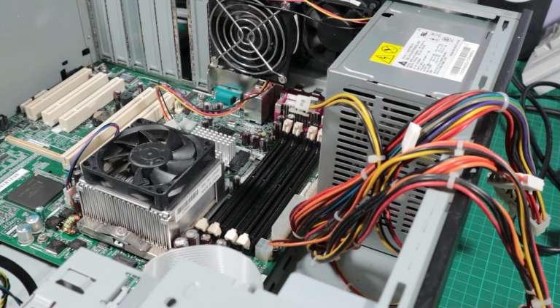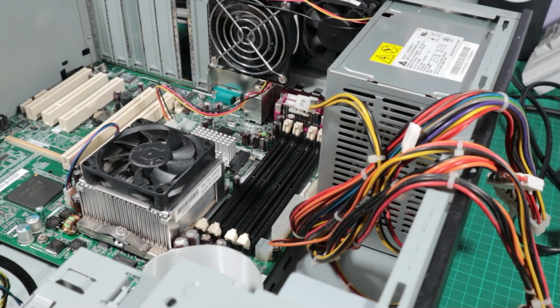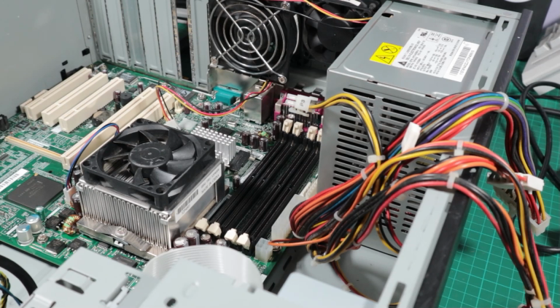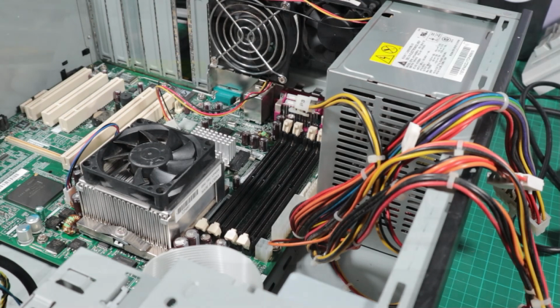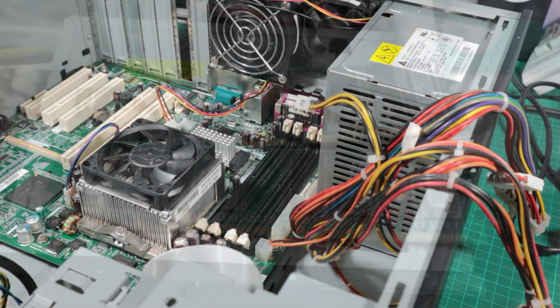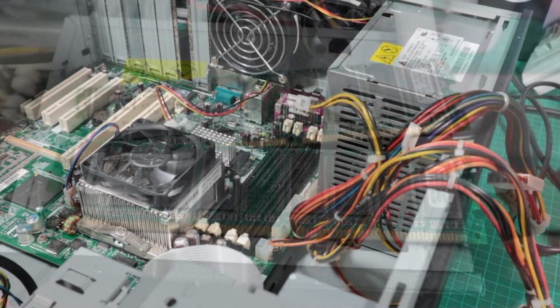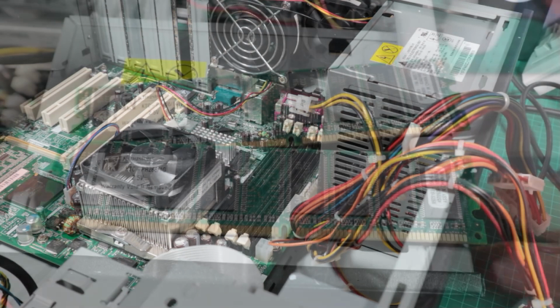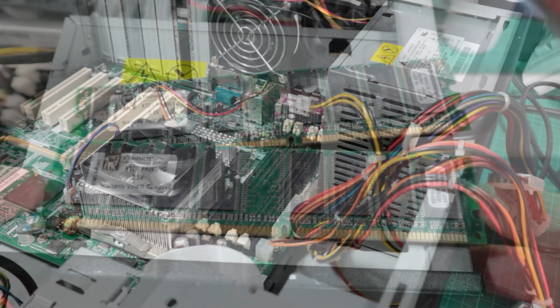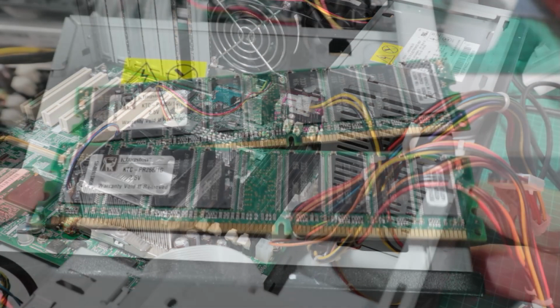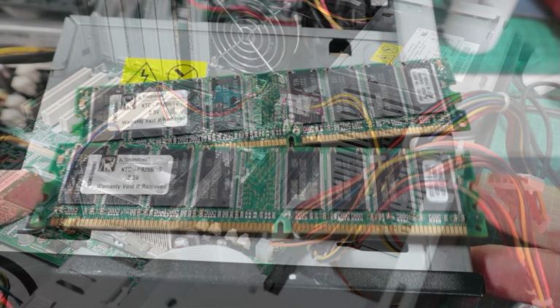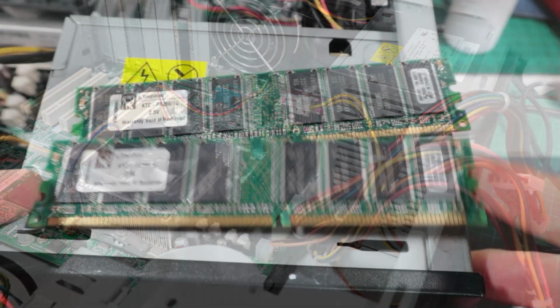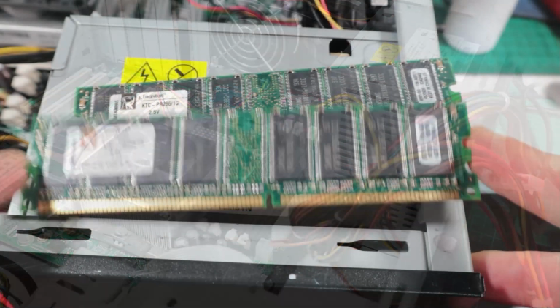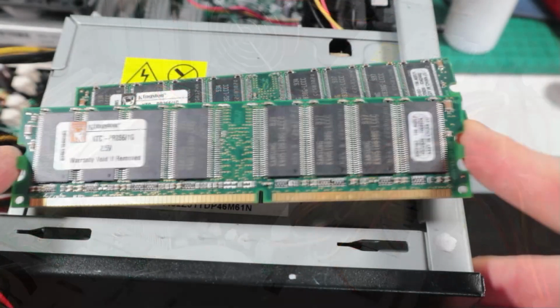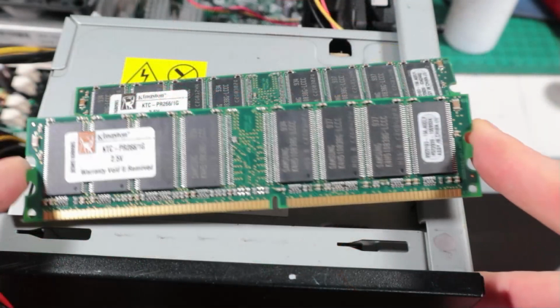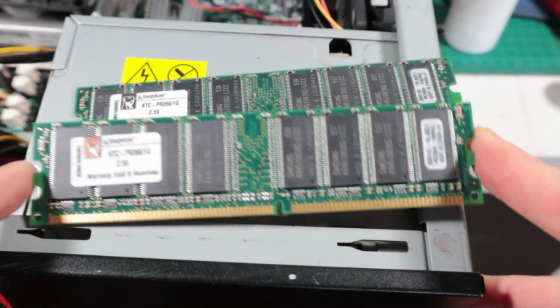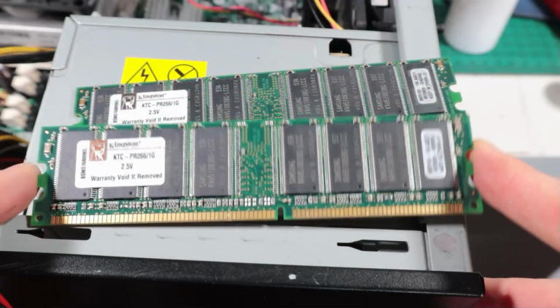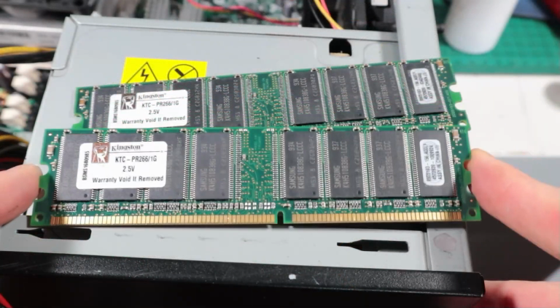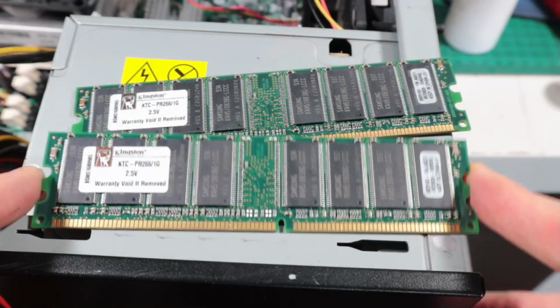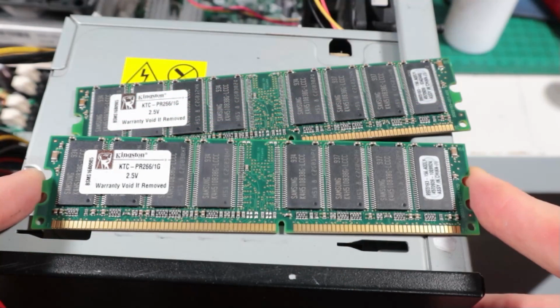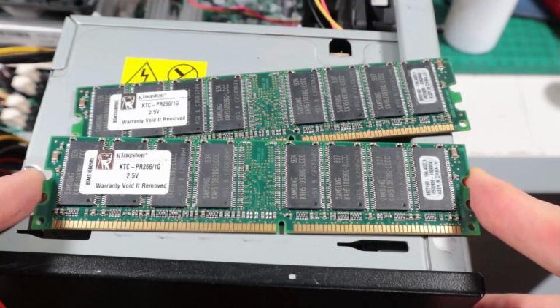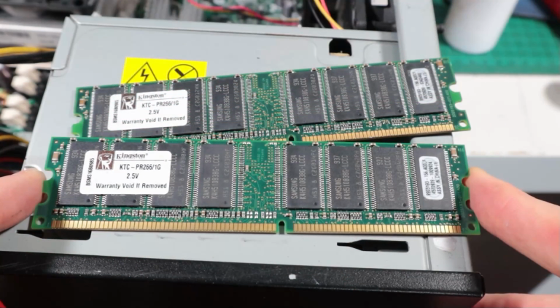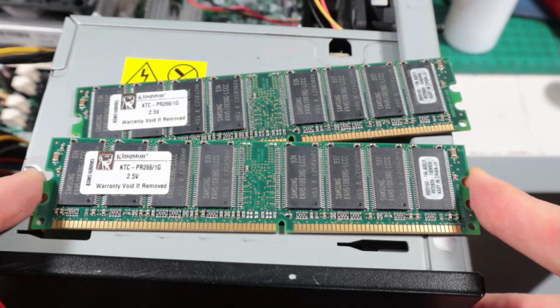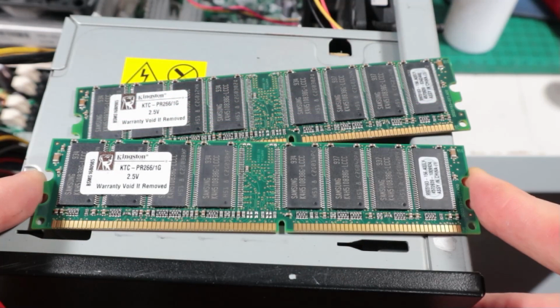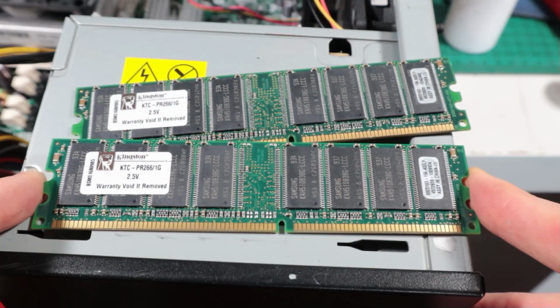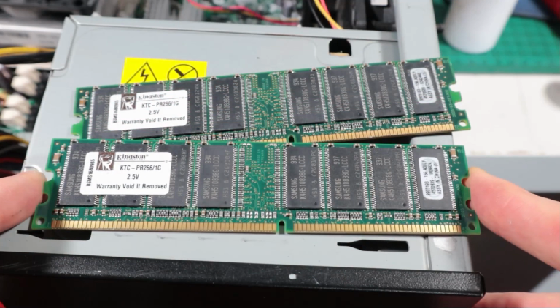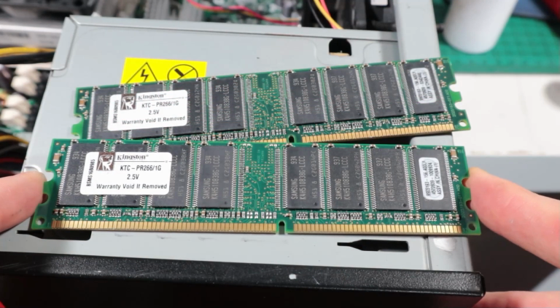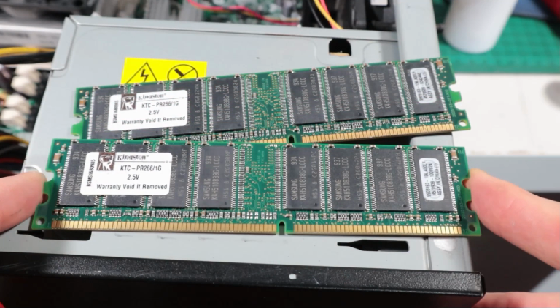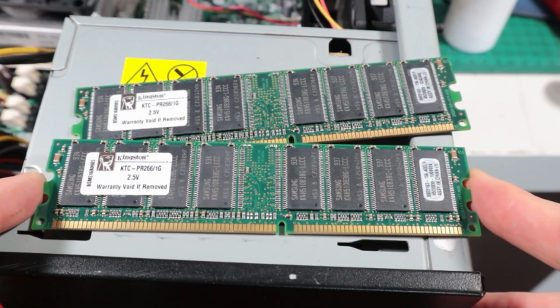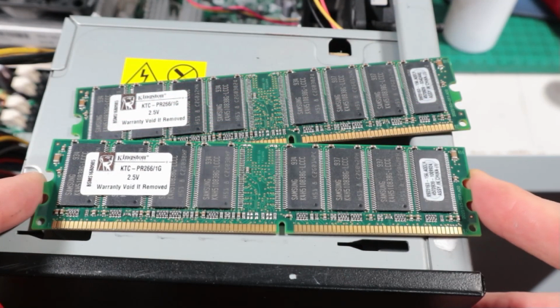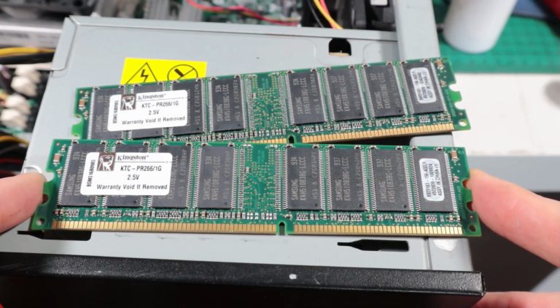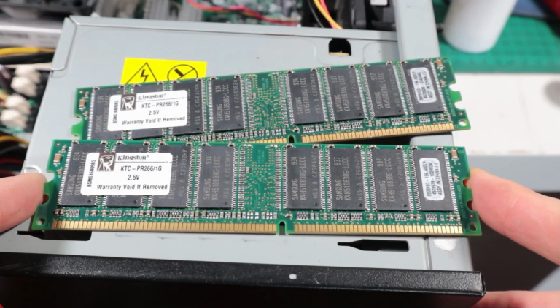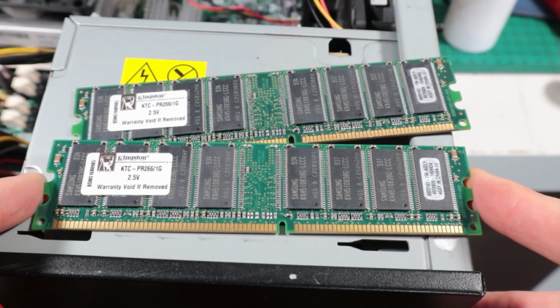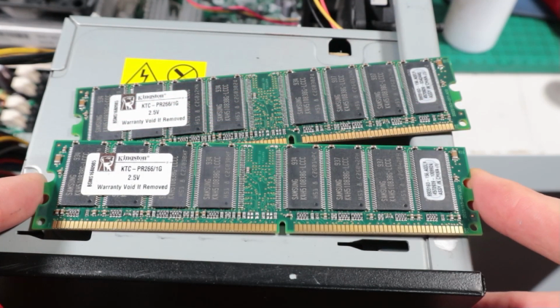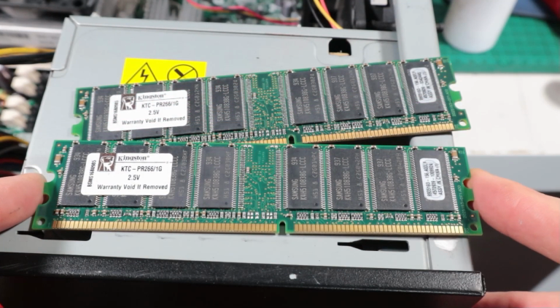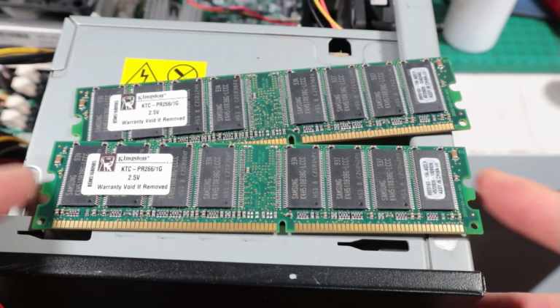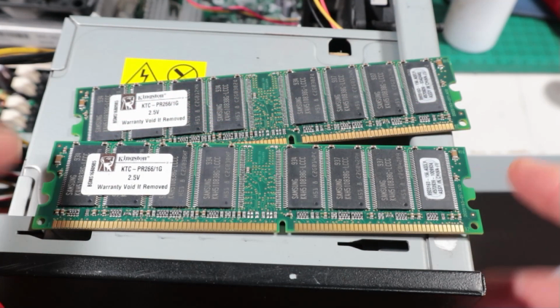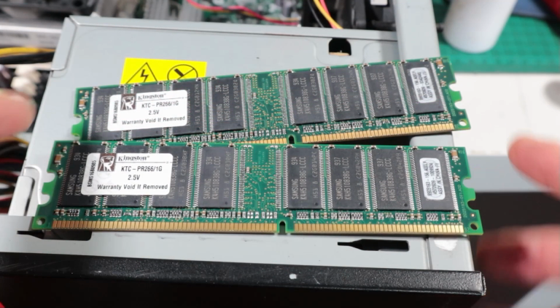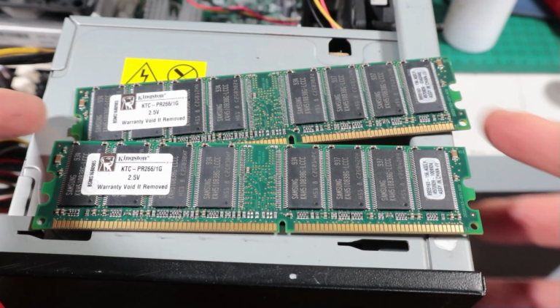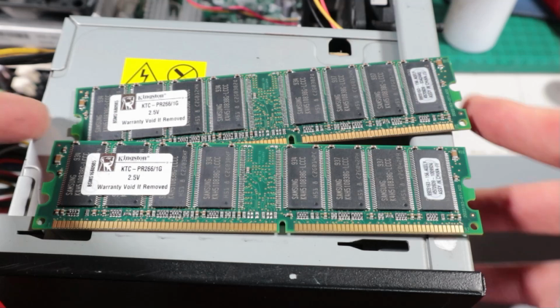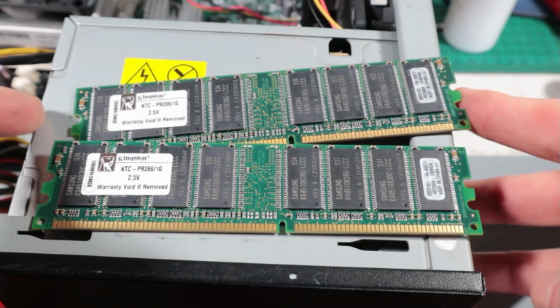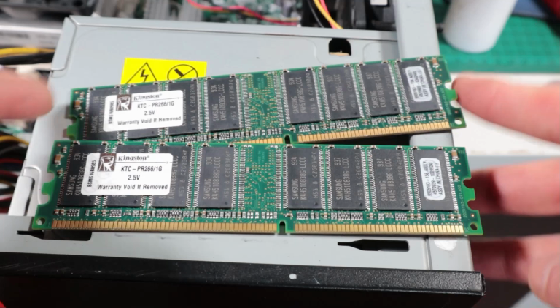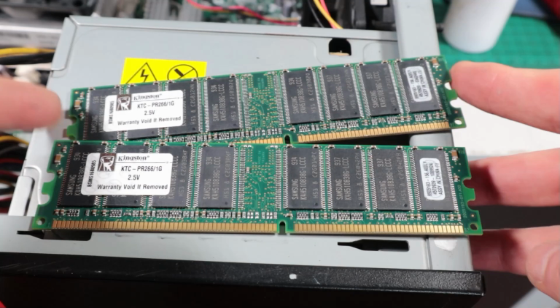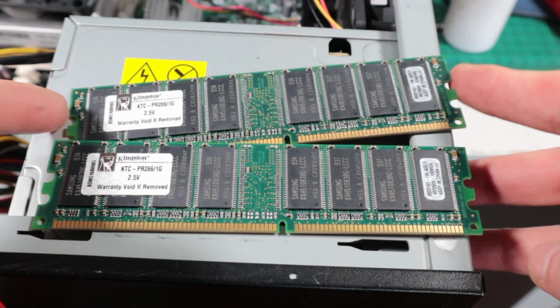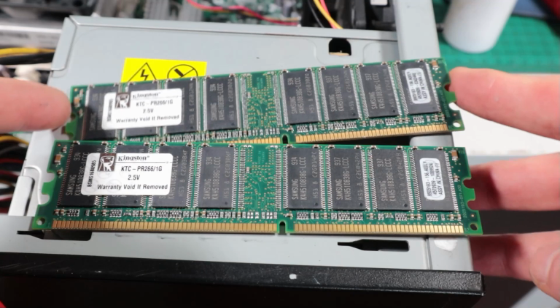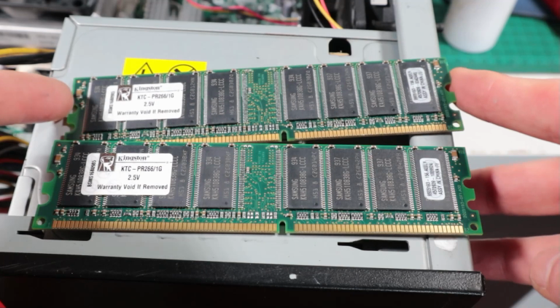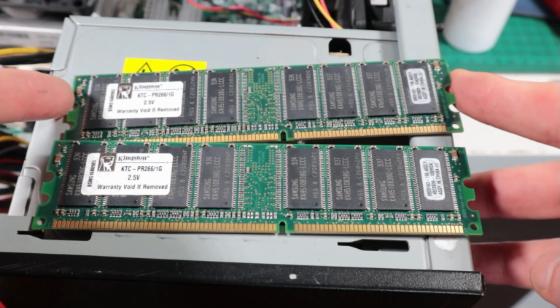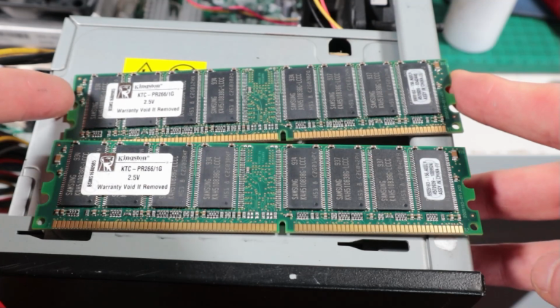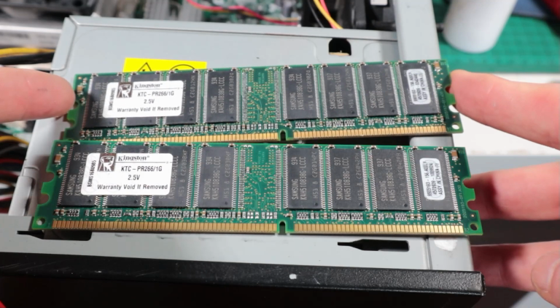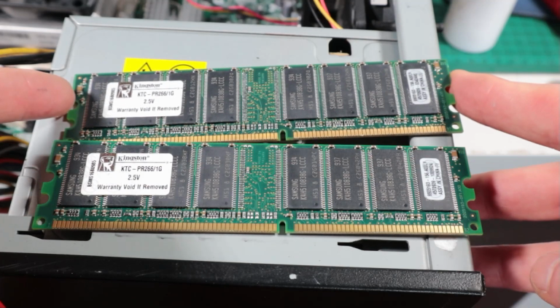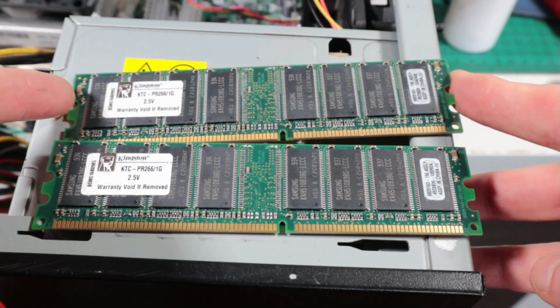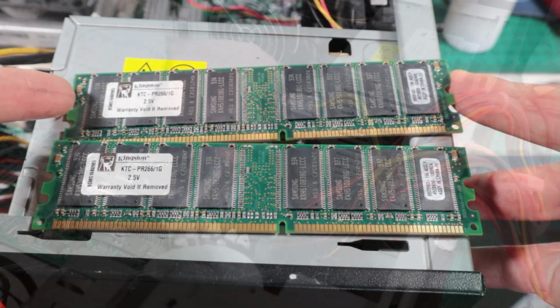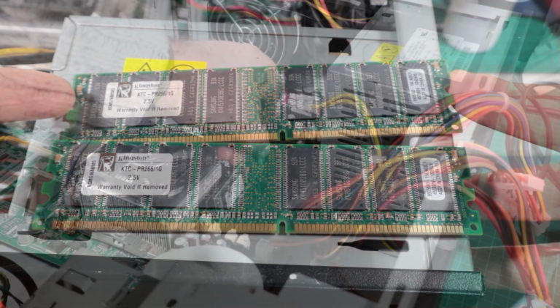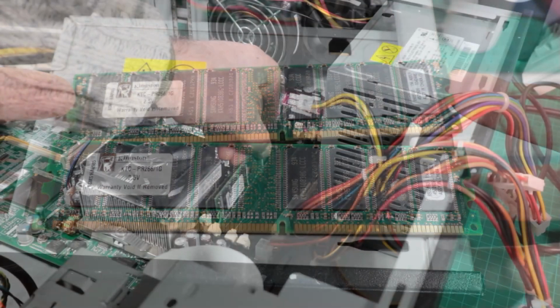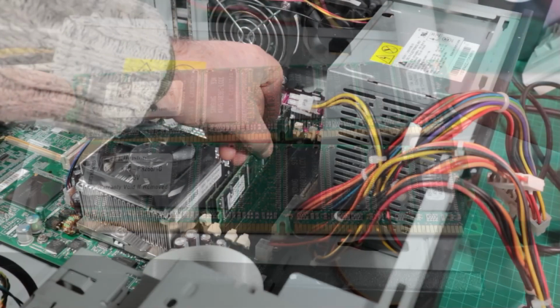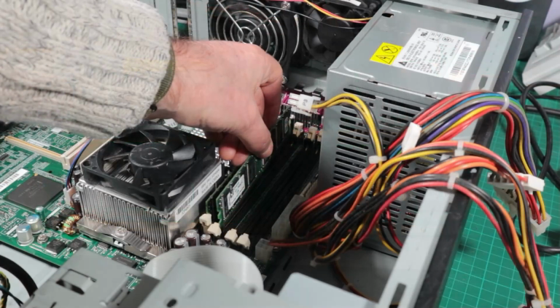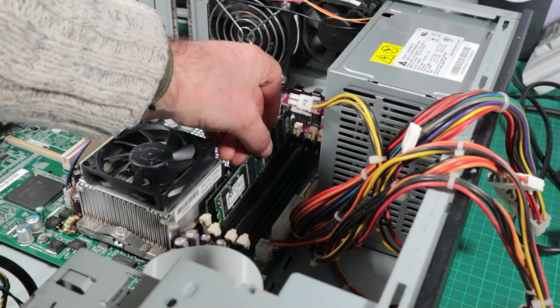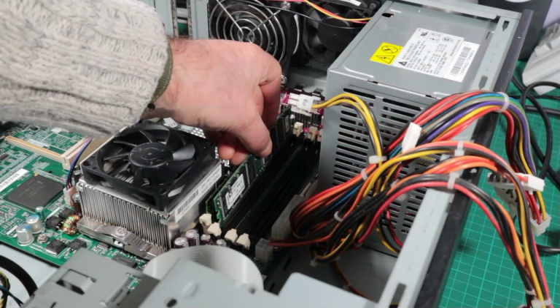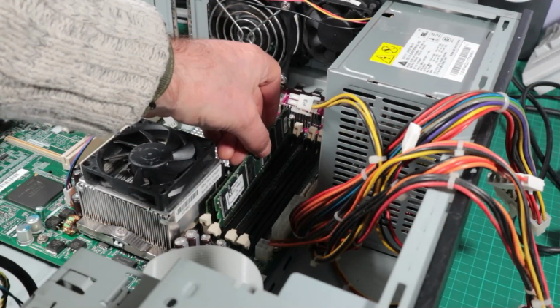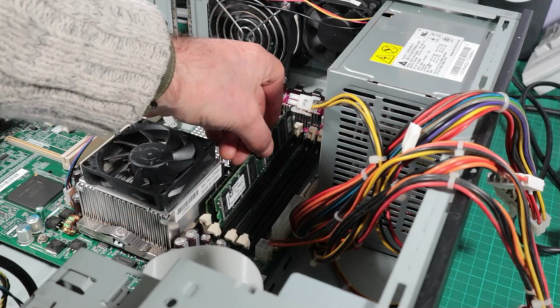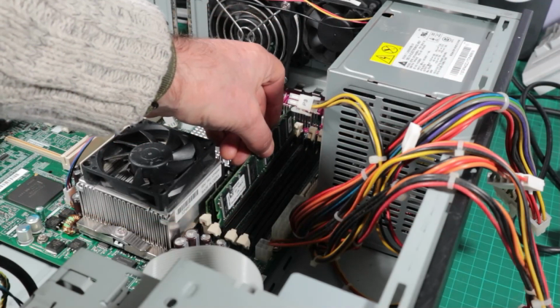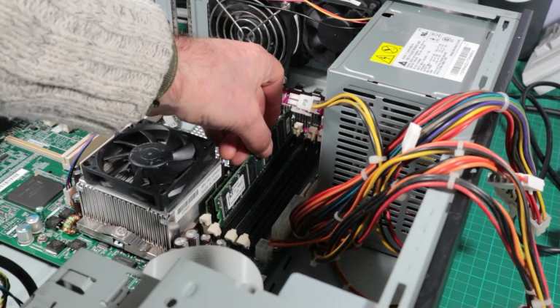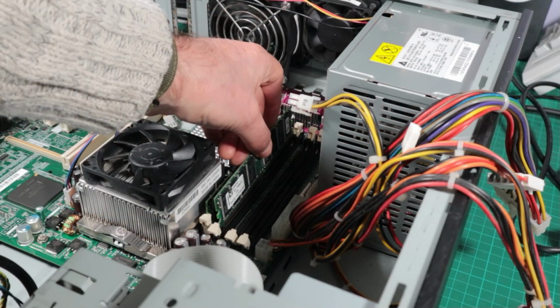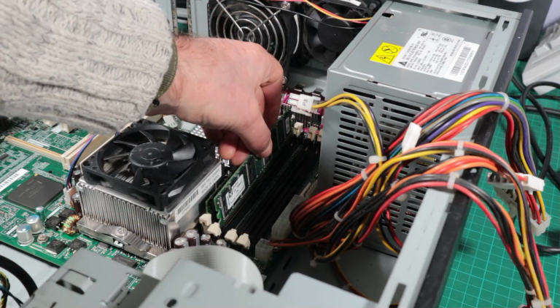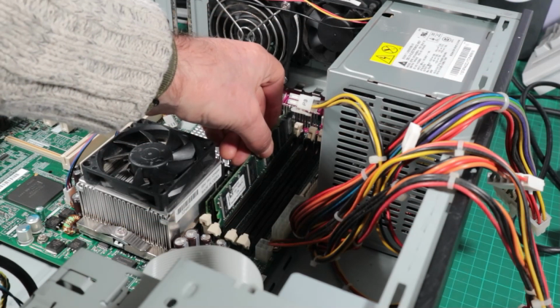No IBM memory but we'll use Kingston PC2100, 266 megahertz, and we'll use 2 gigs.